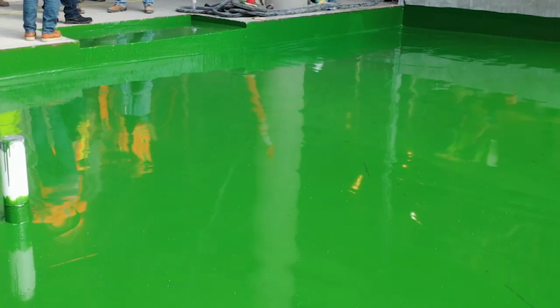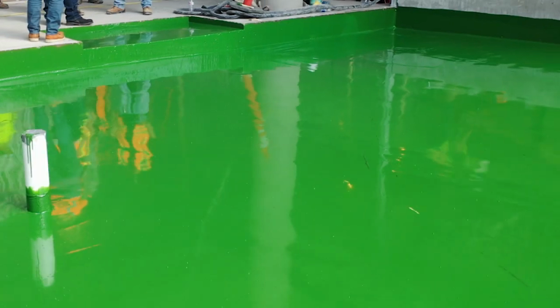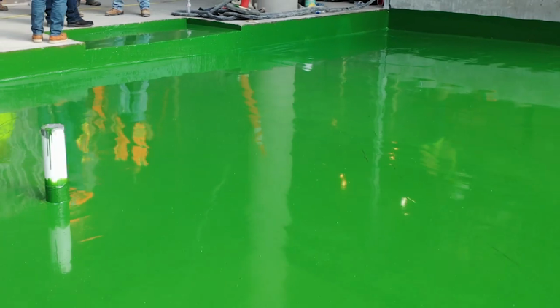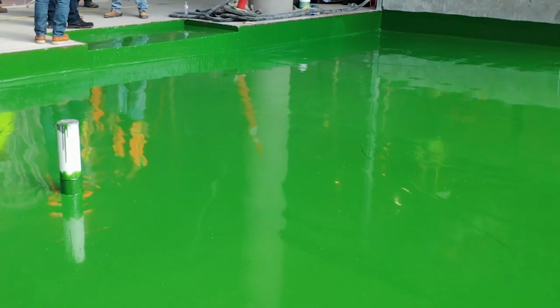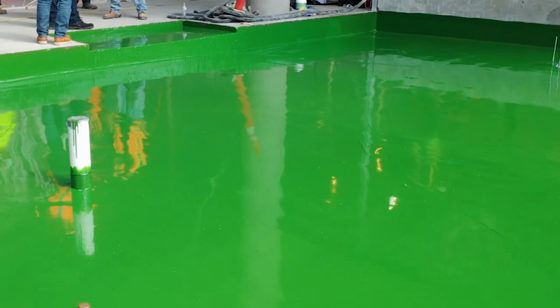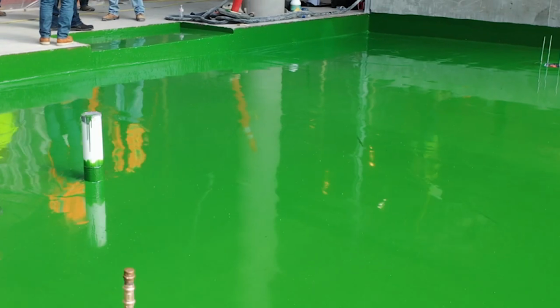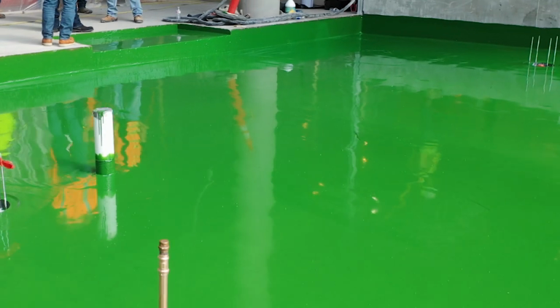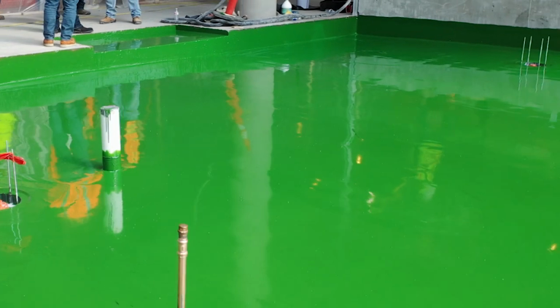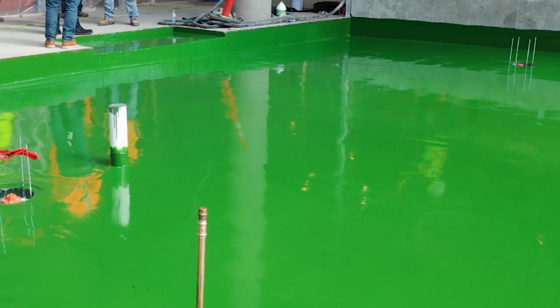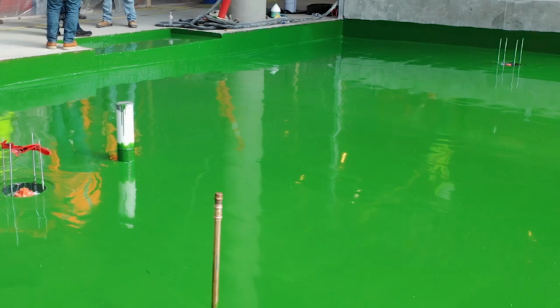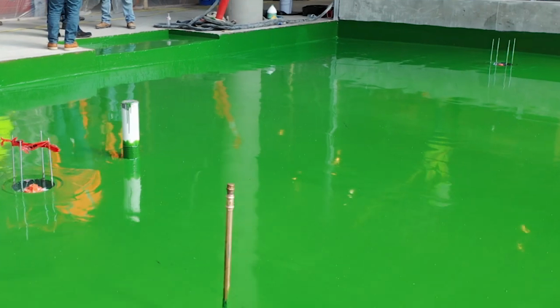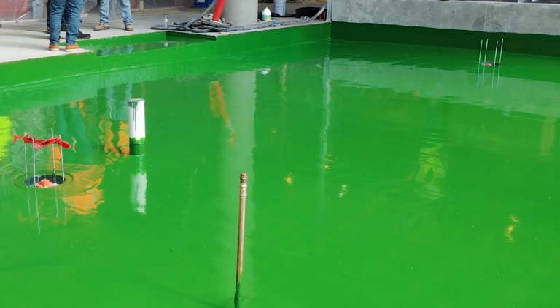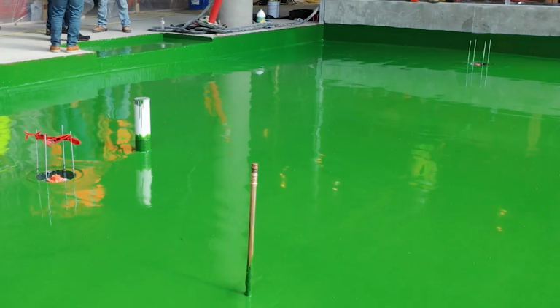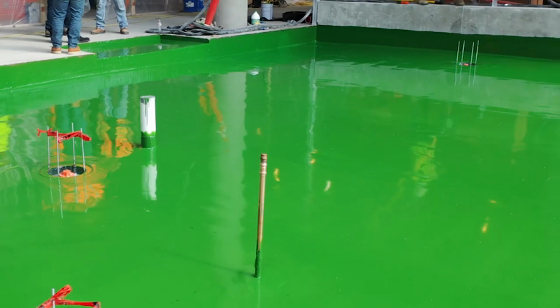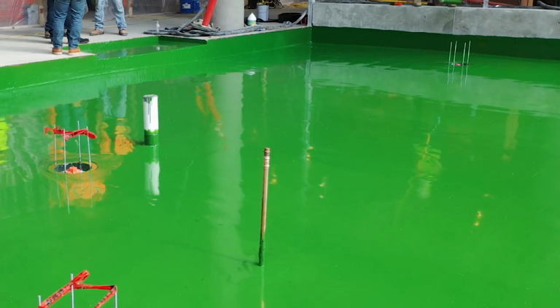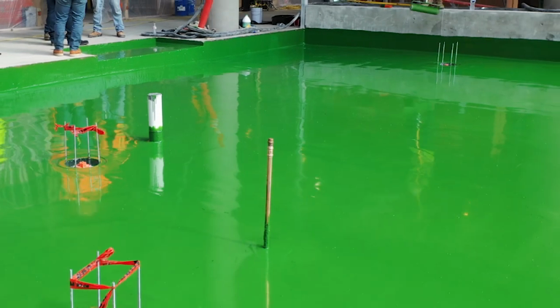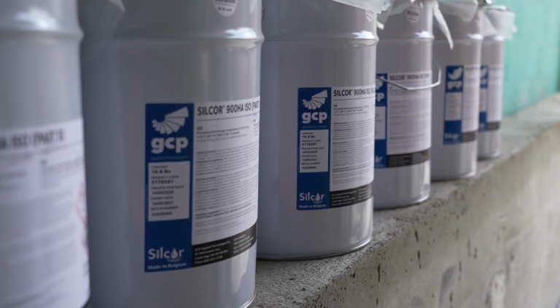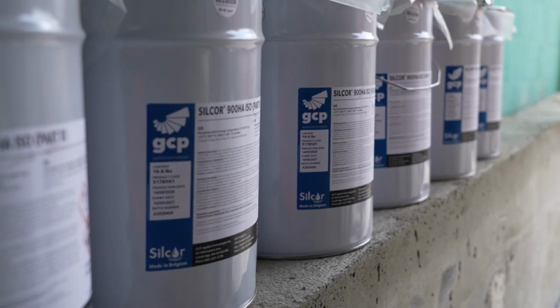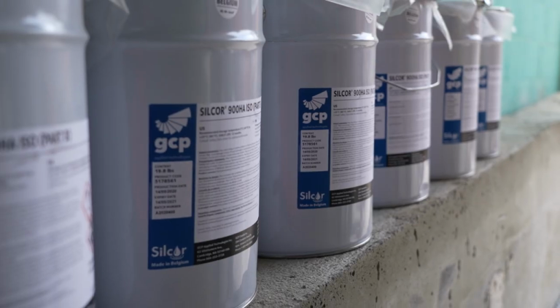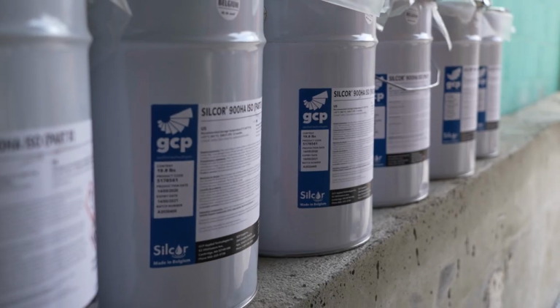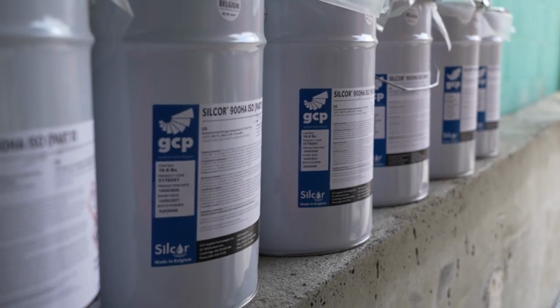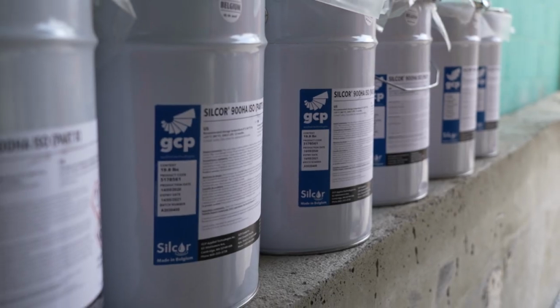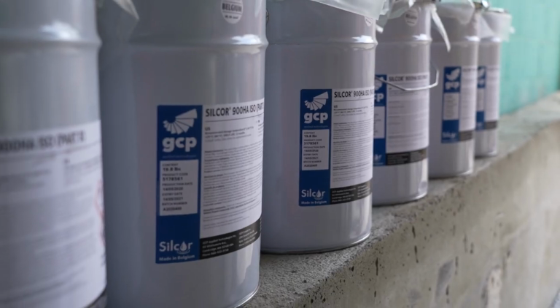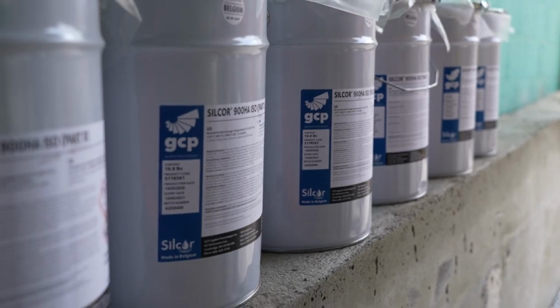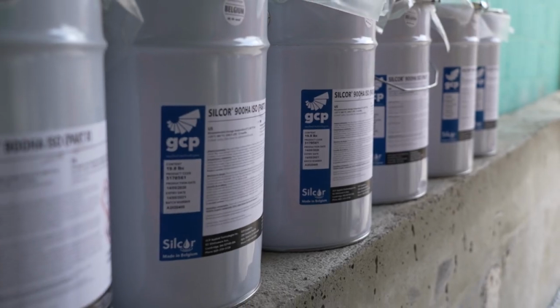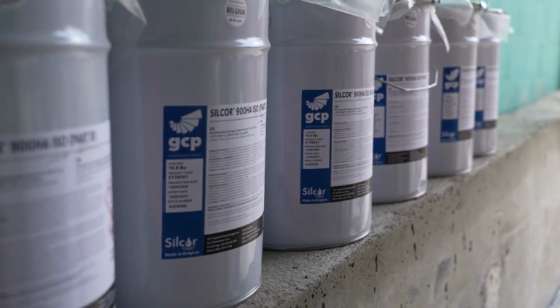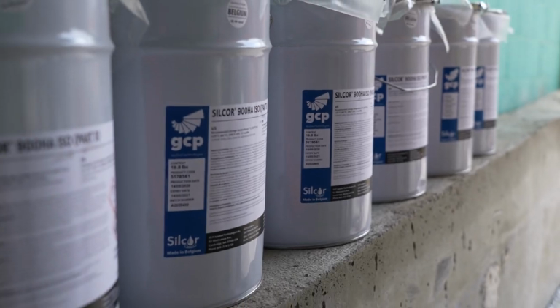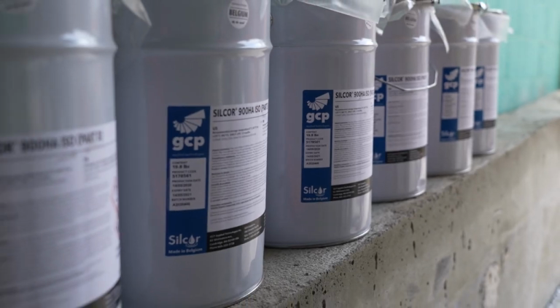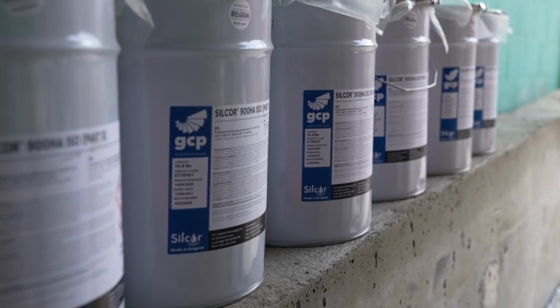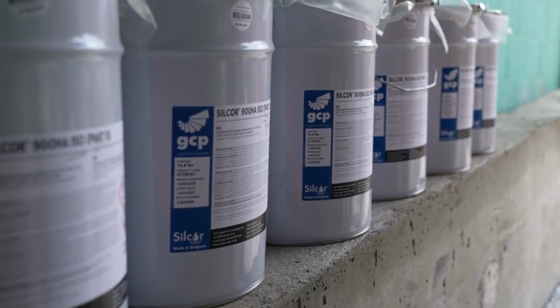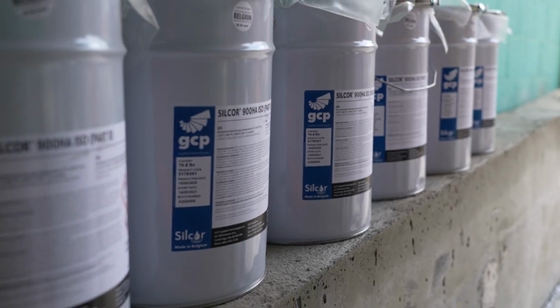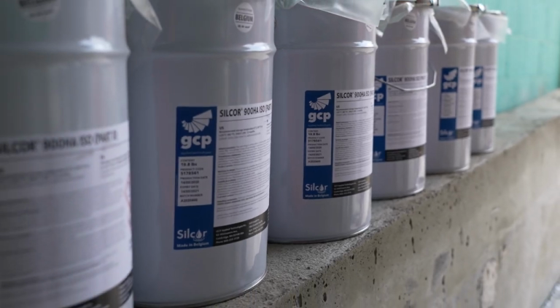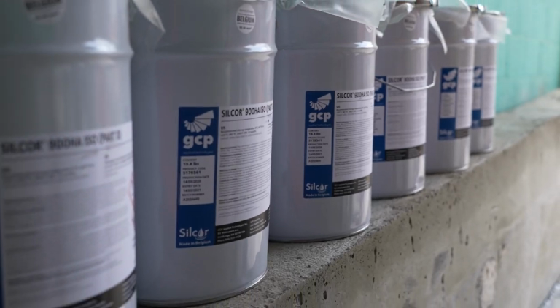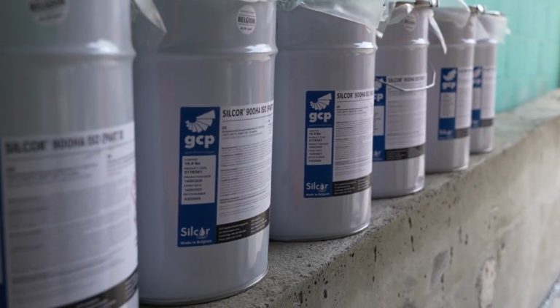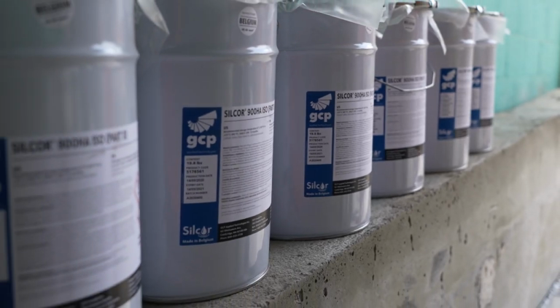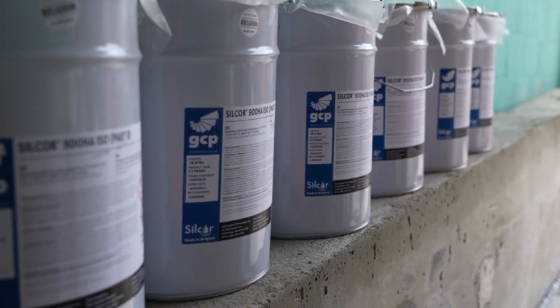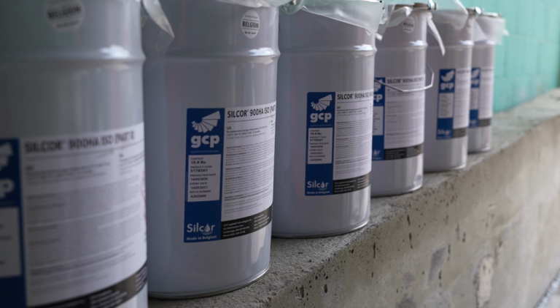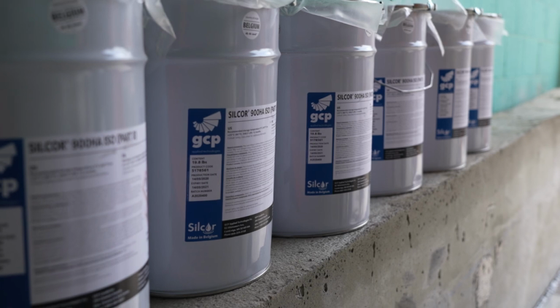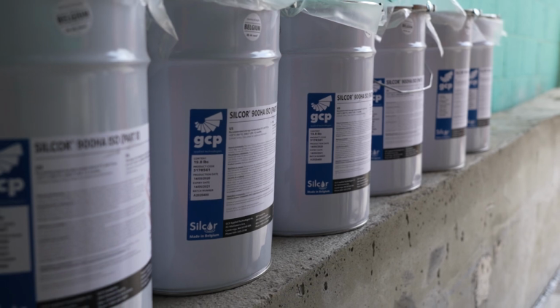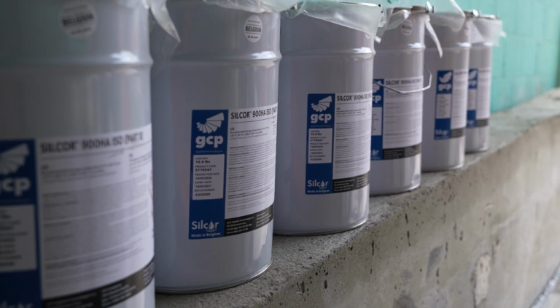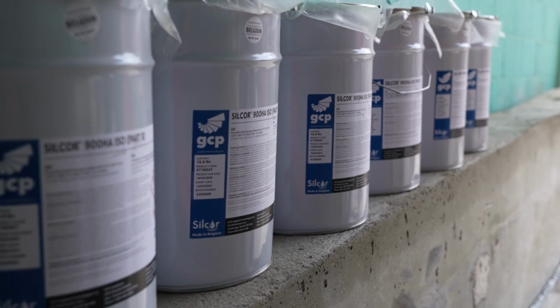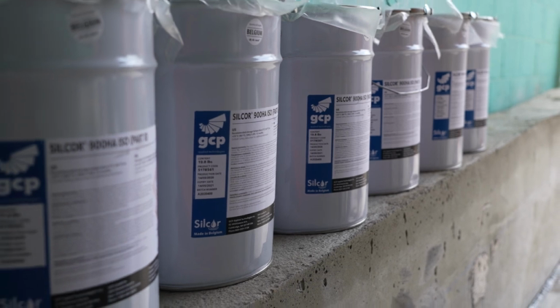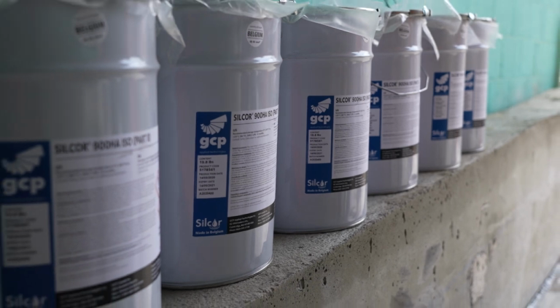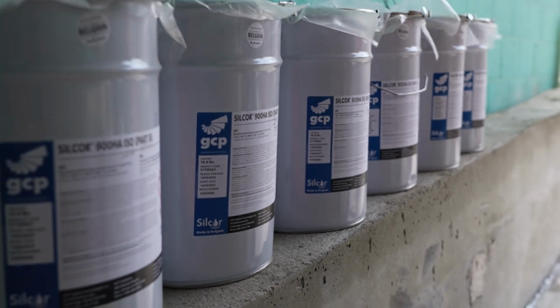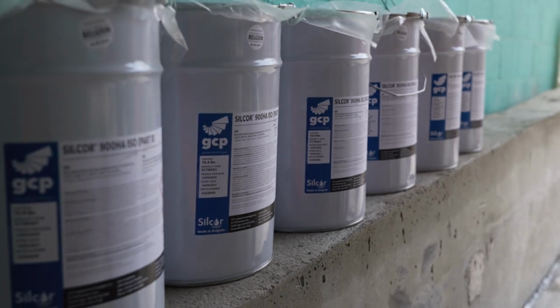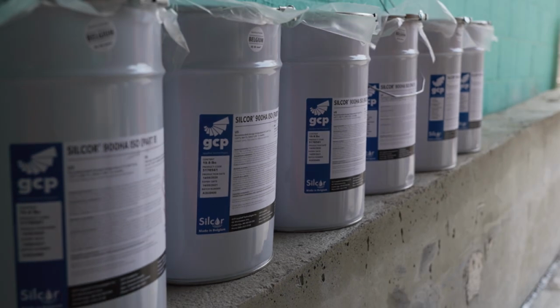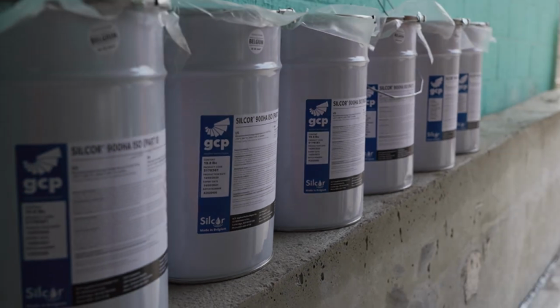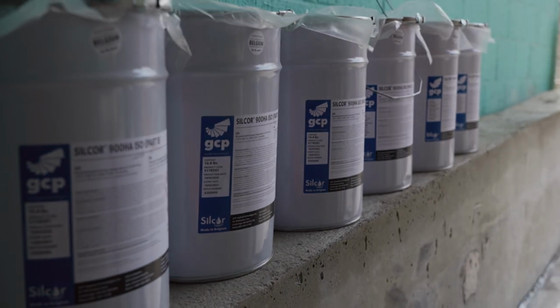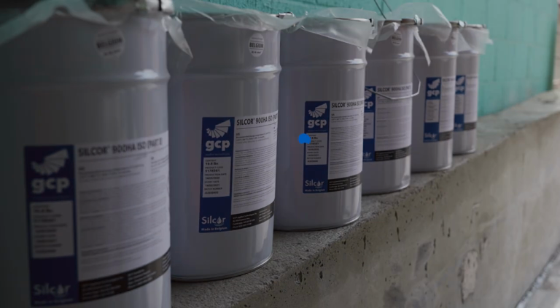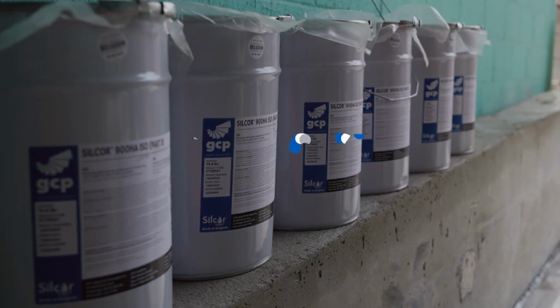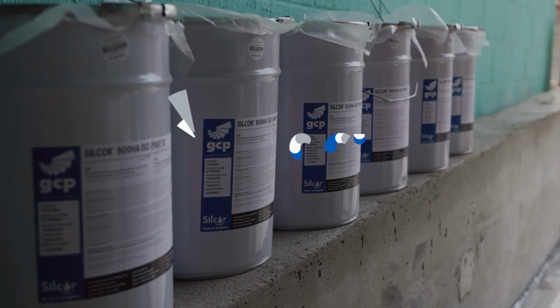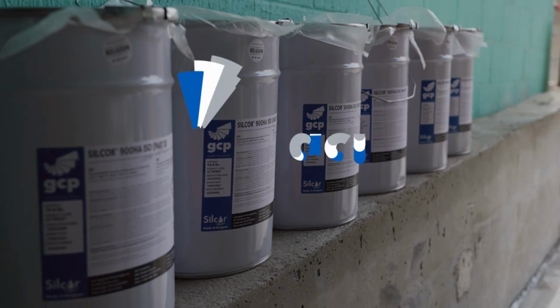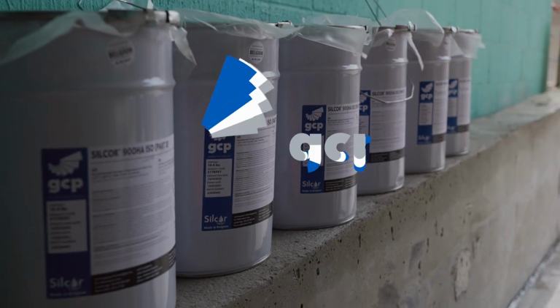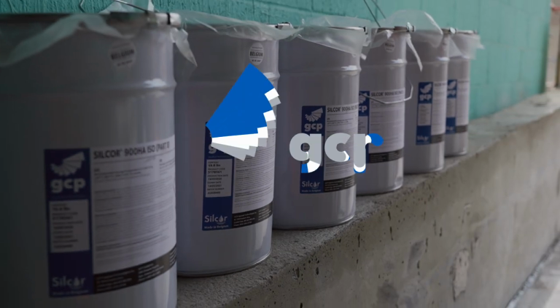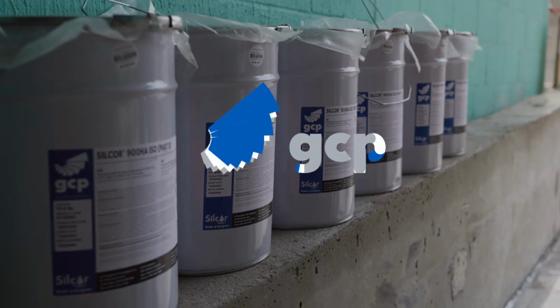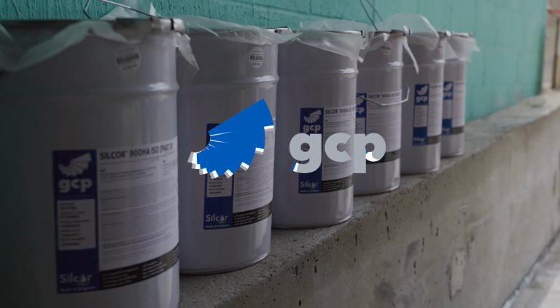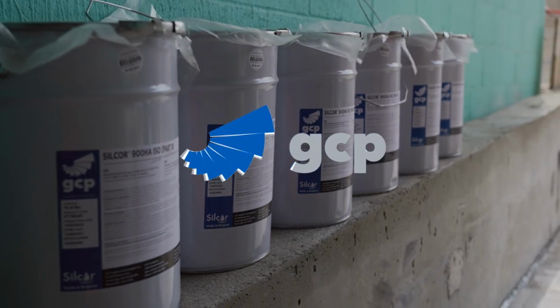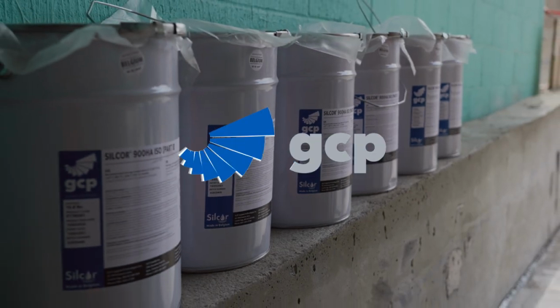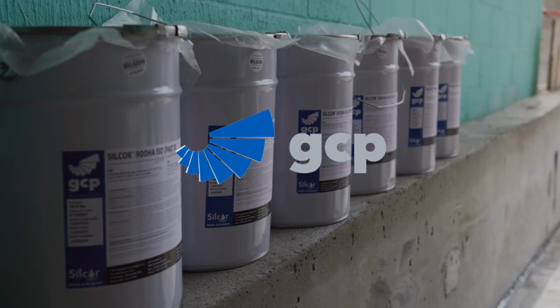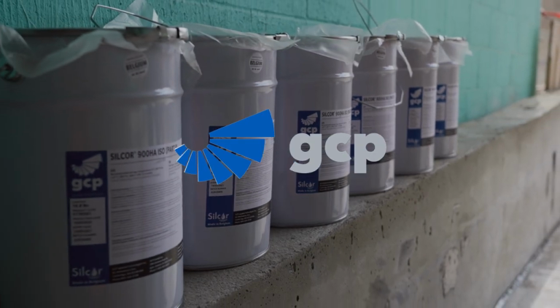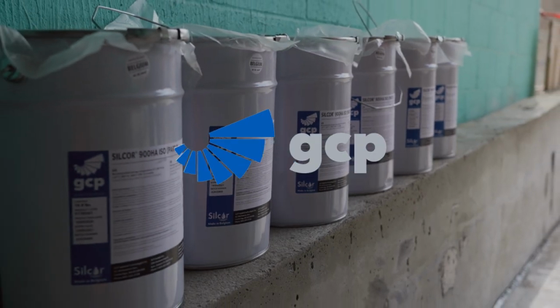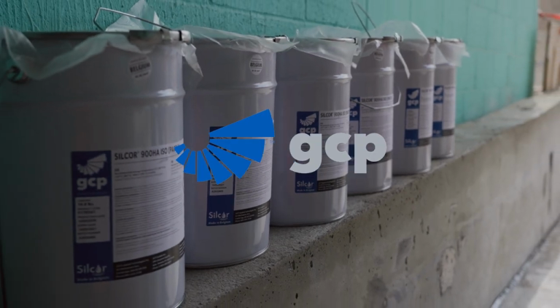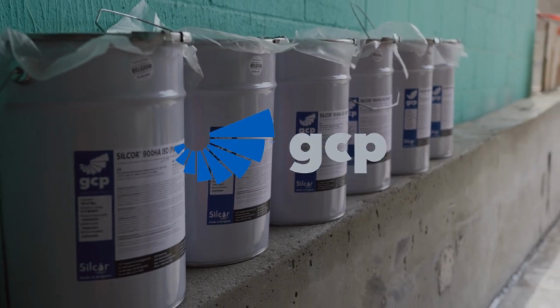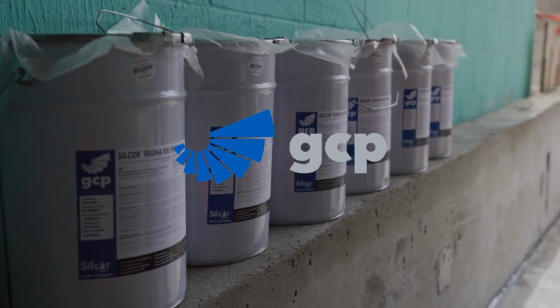Silcor Liquid Waterproofing is the solution to choose for unbeatable waterproofing.